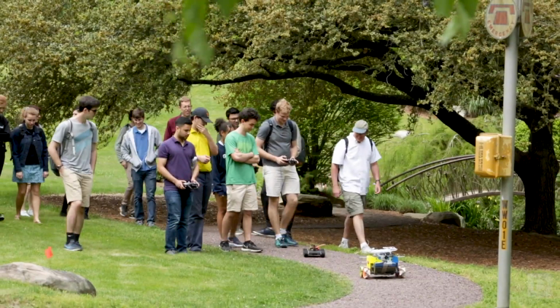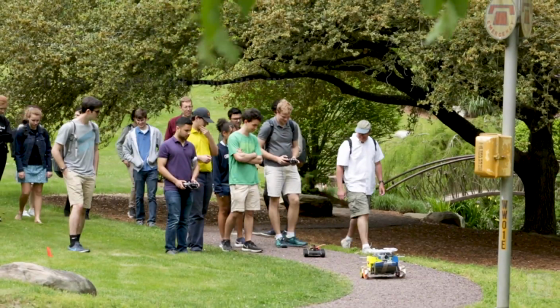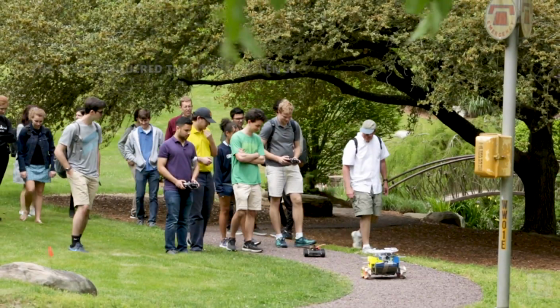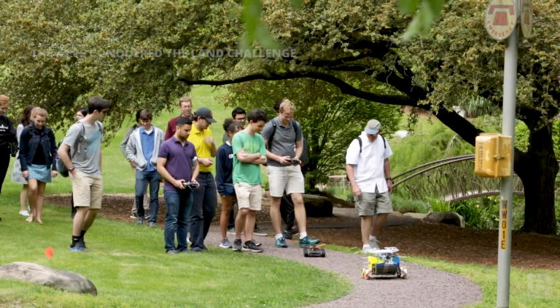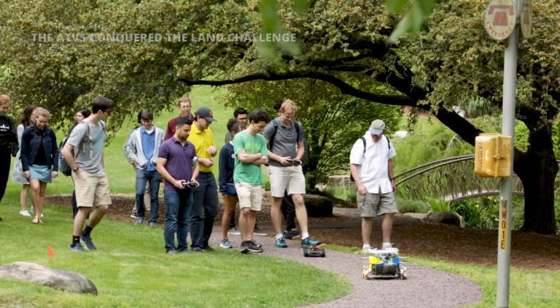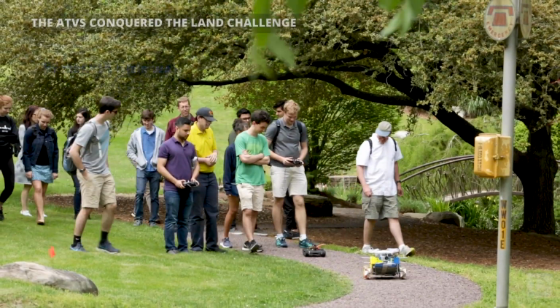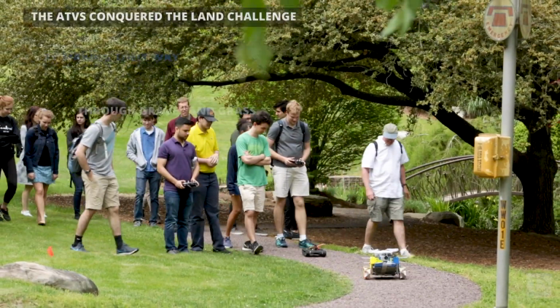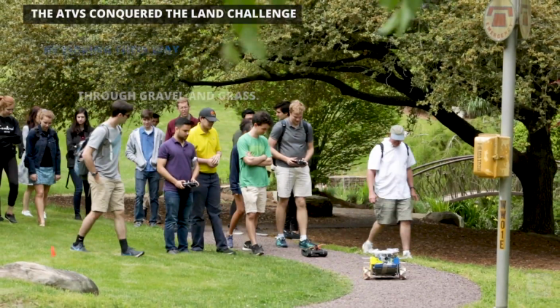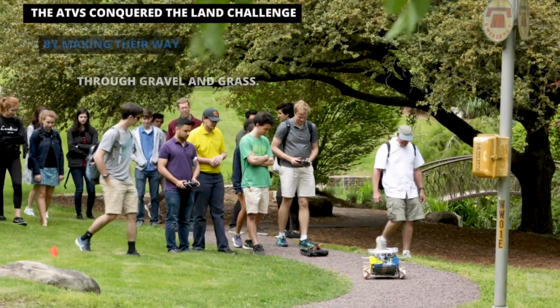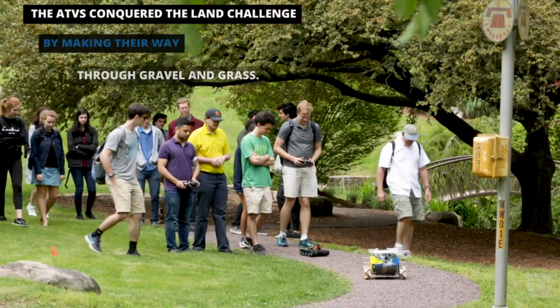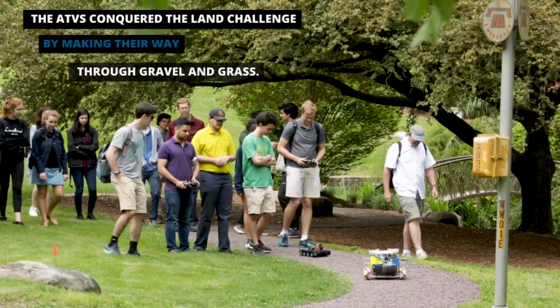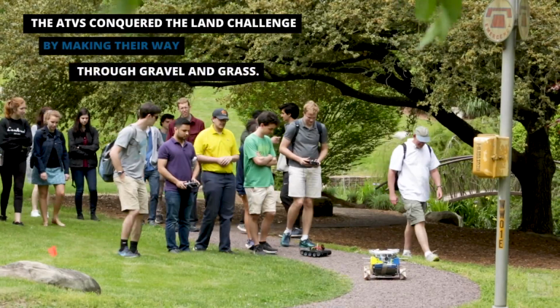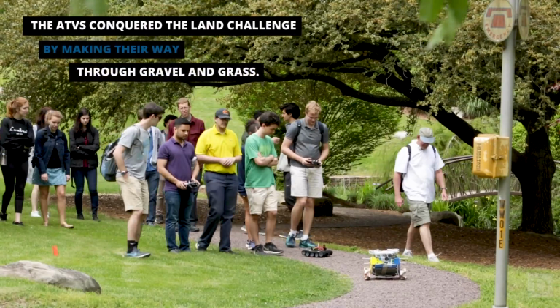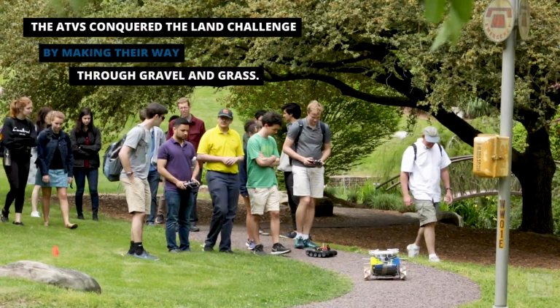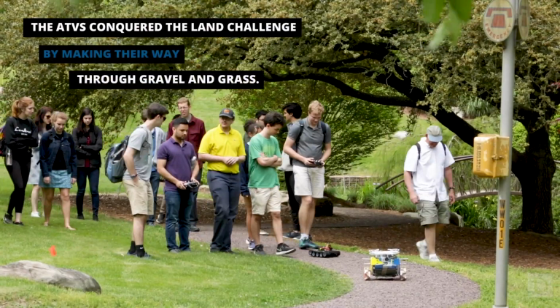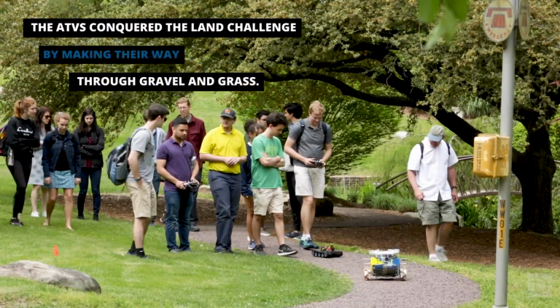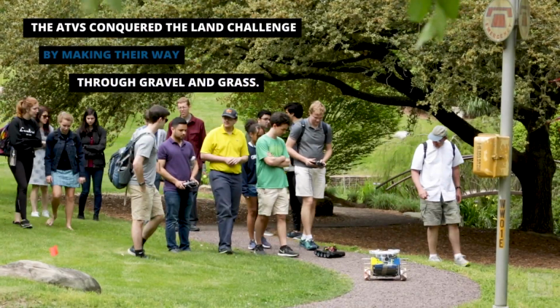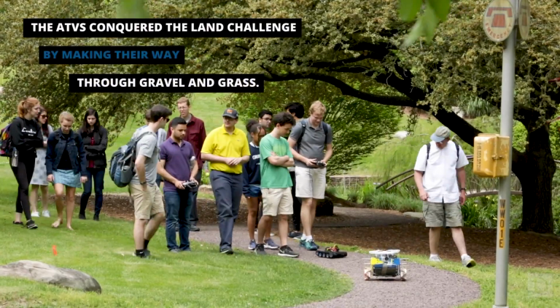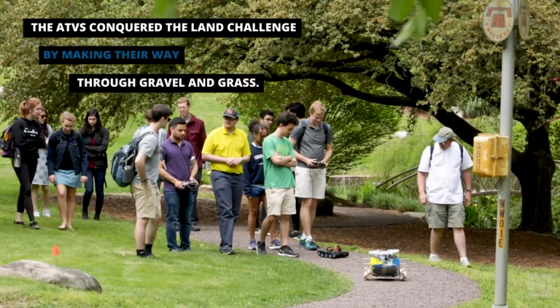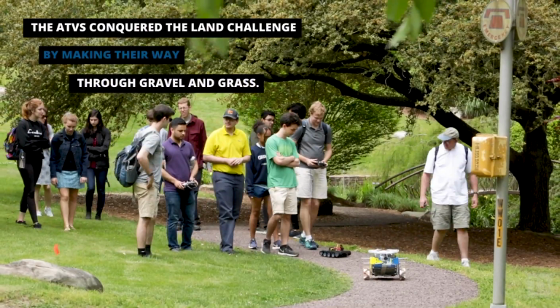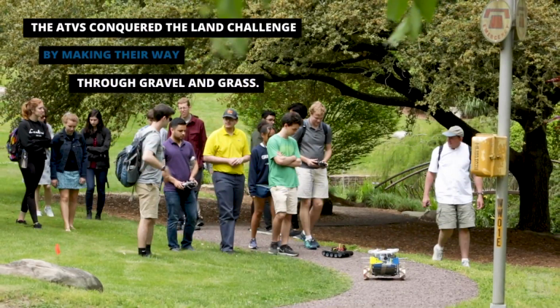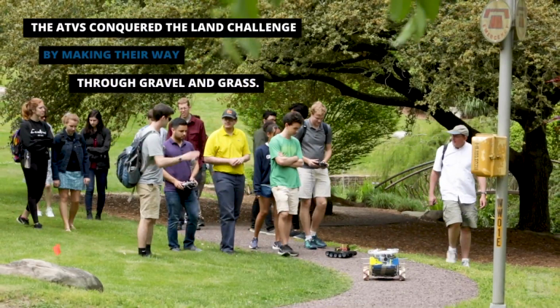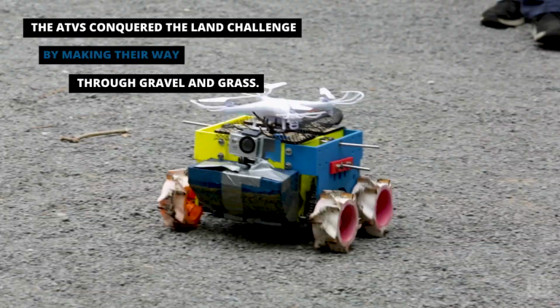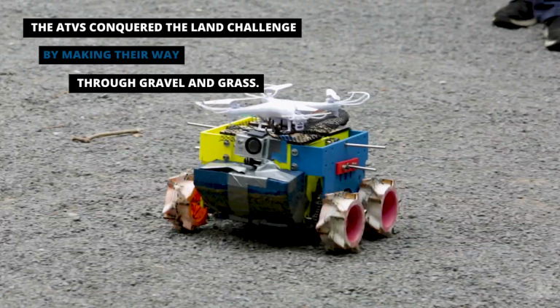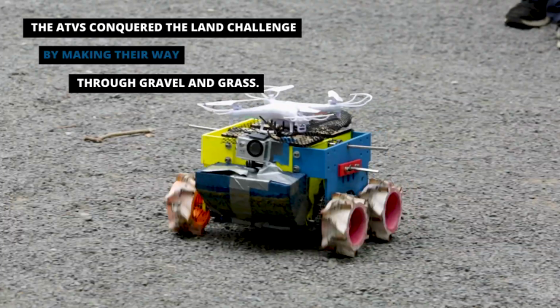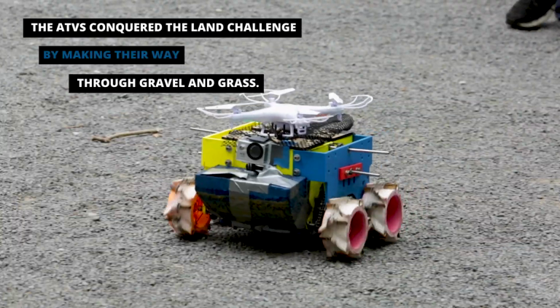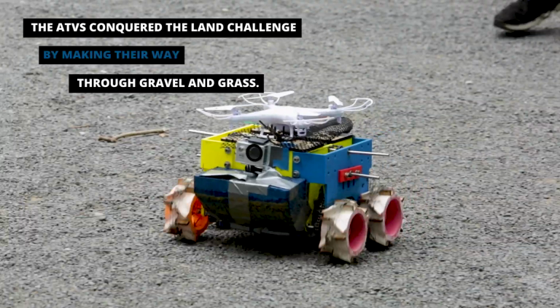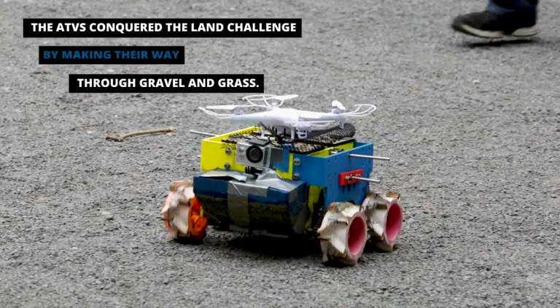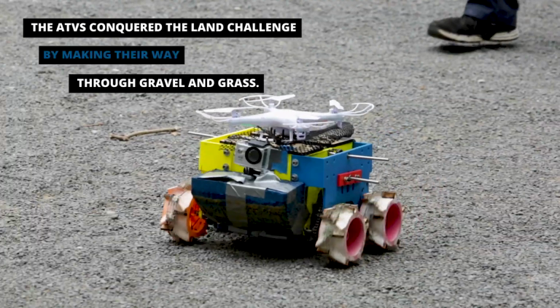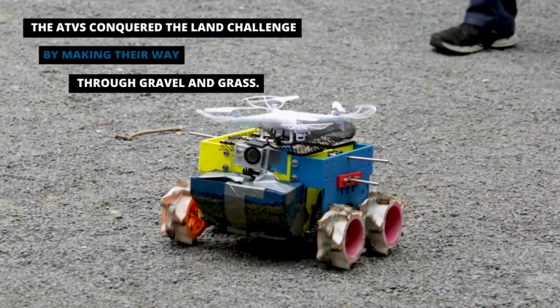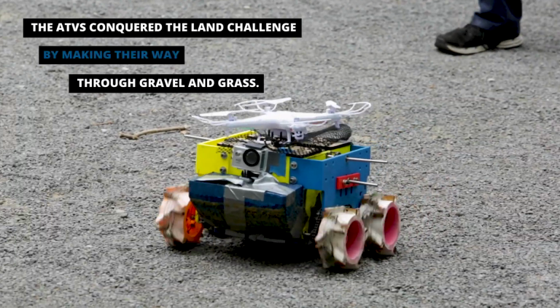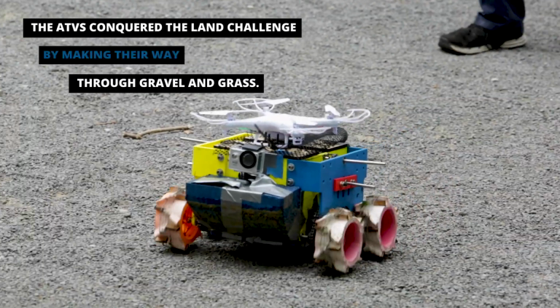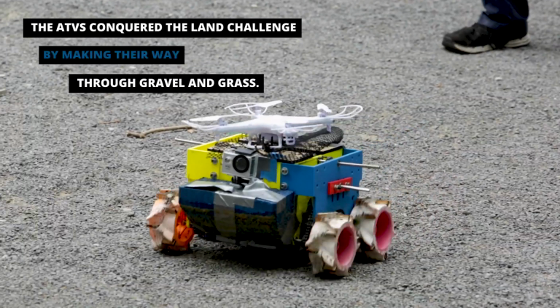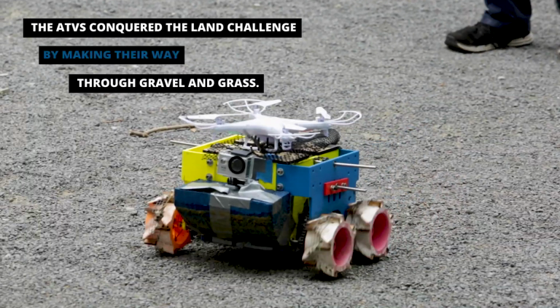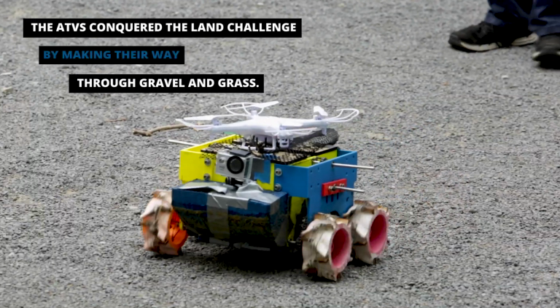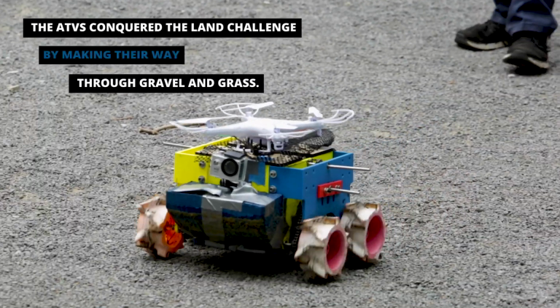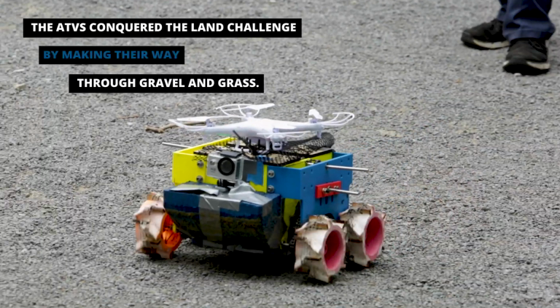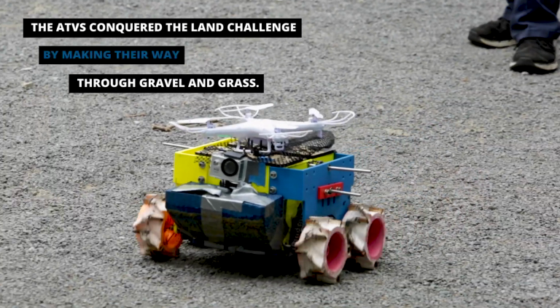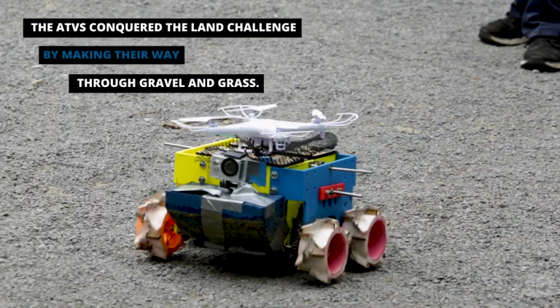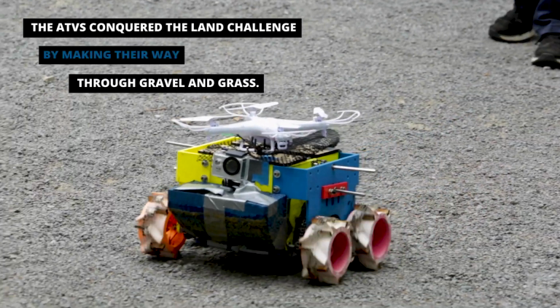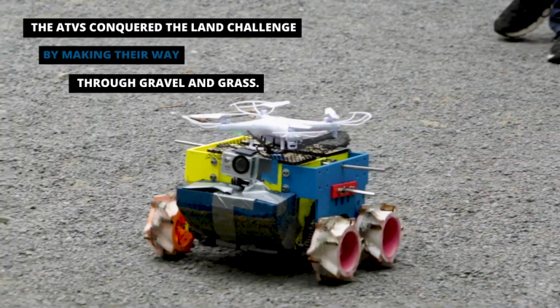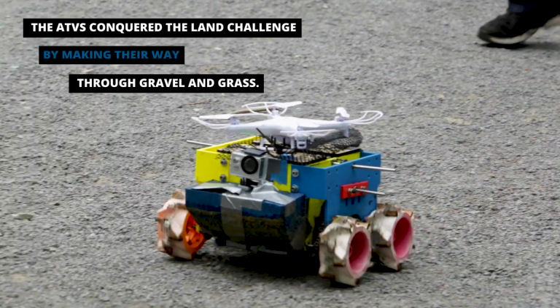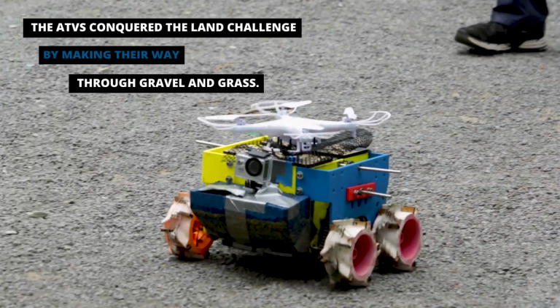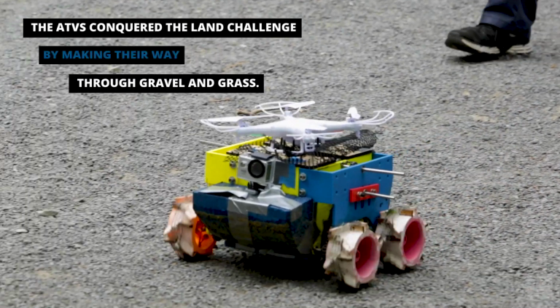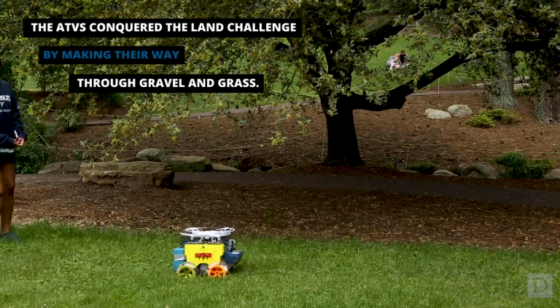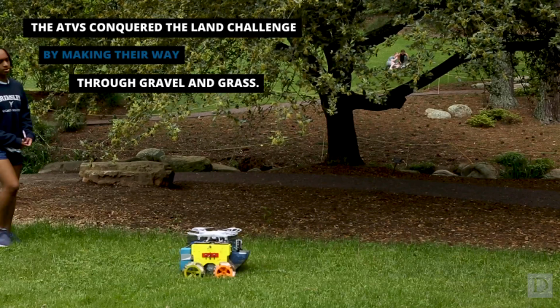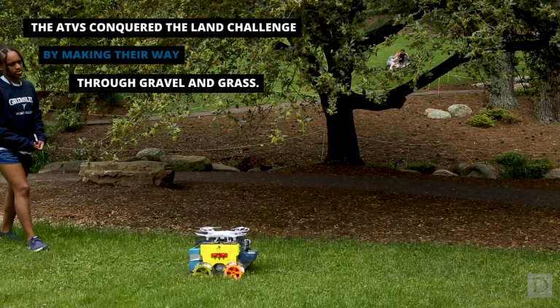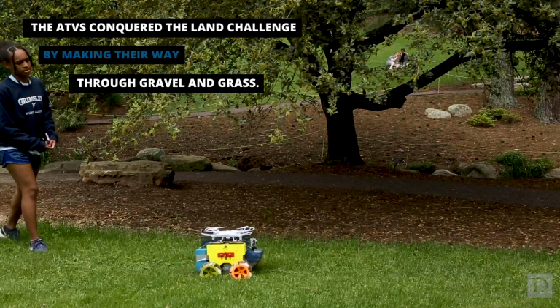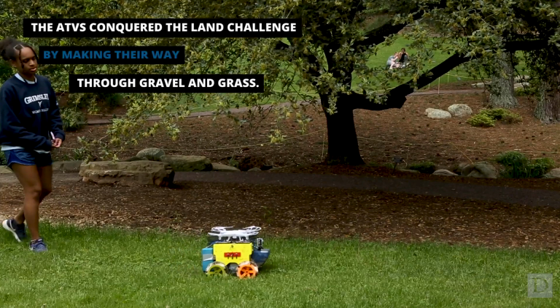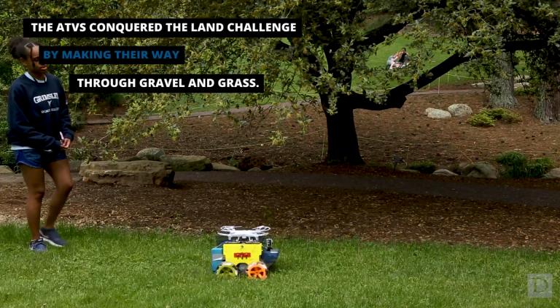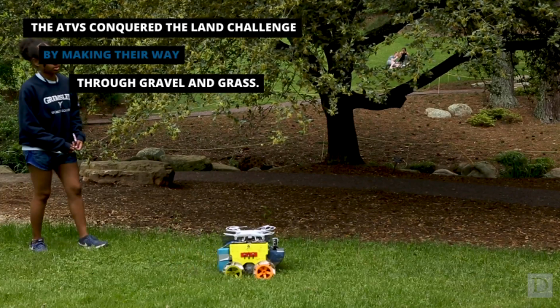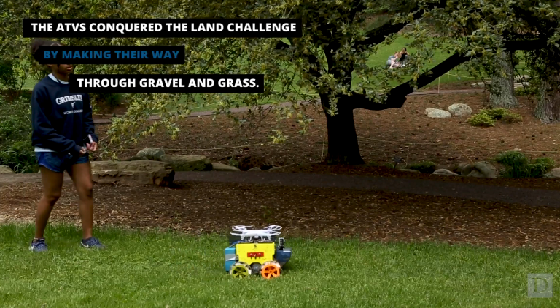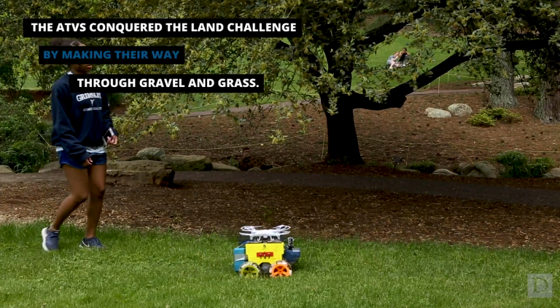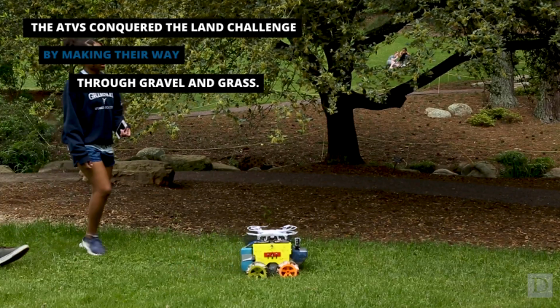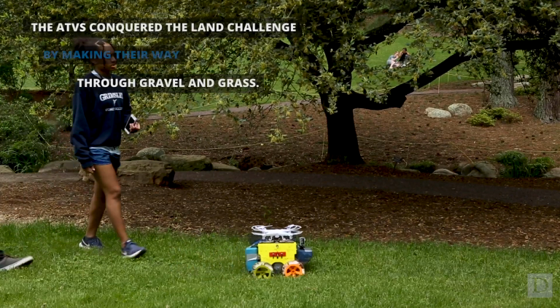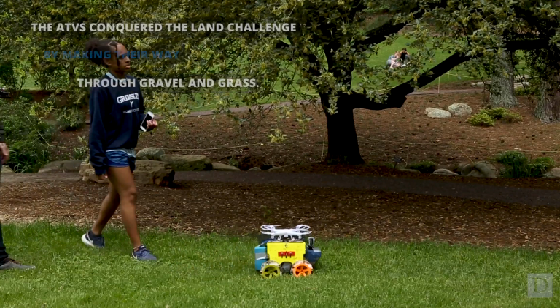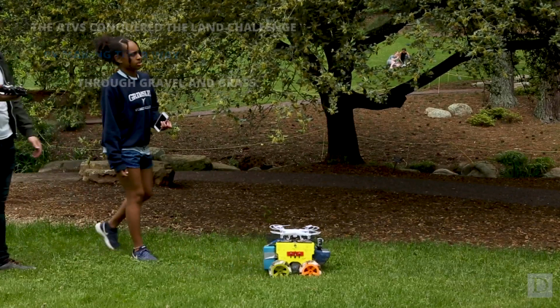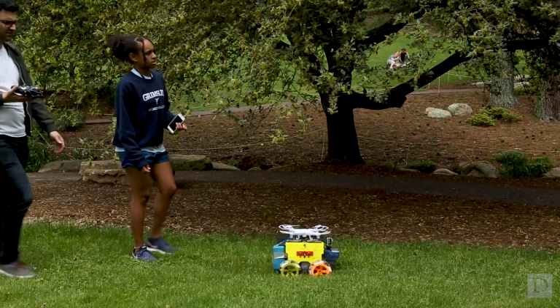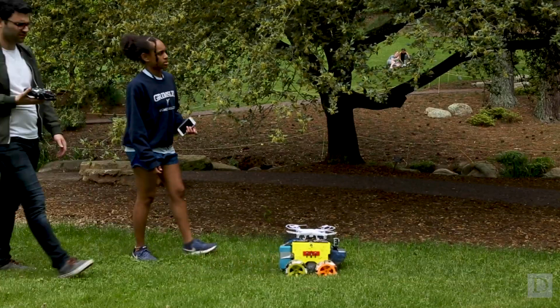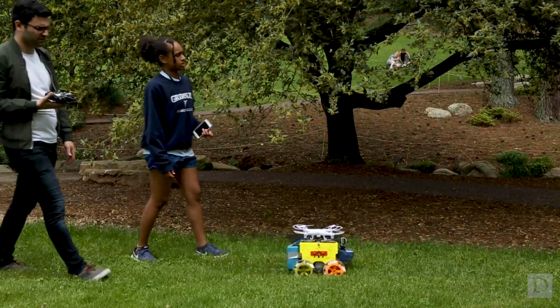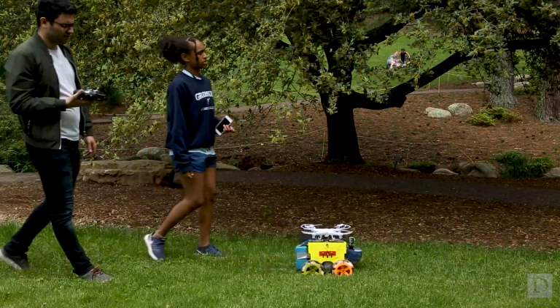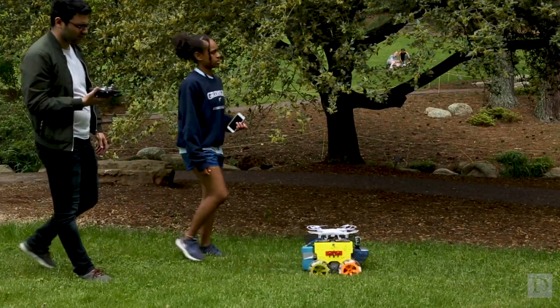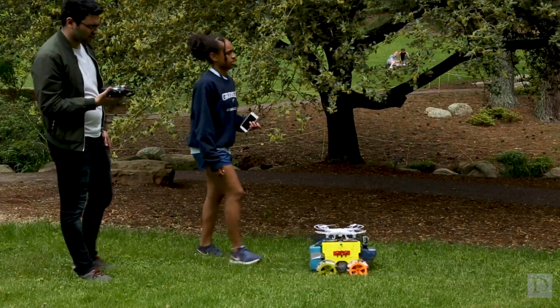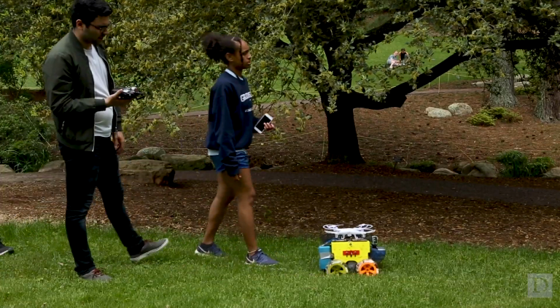After we got through the water phase, we were just going to go up like almost like a beach area, and we made the wheels by having a grip in the grass.